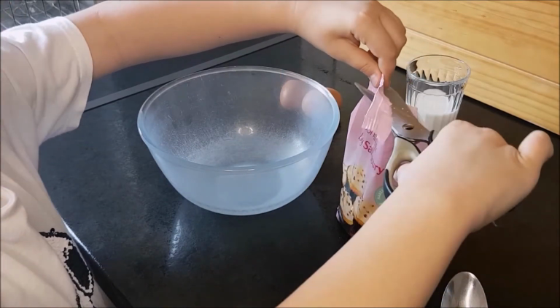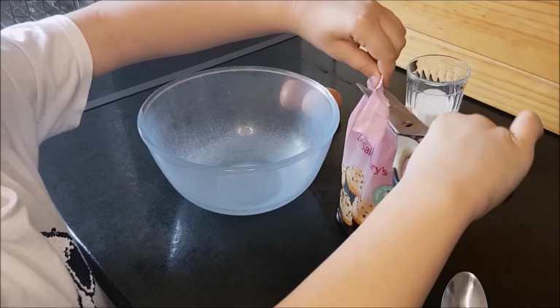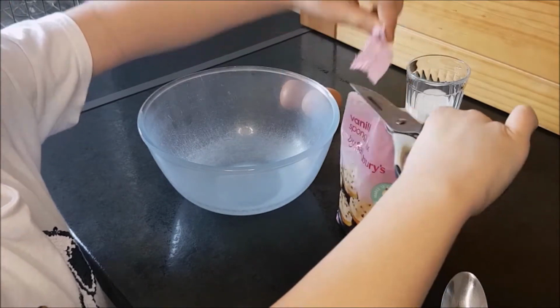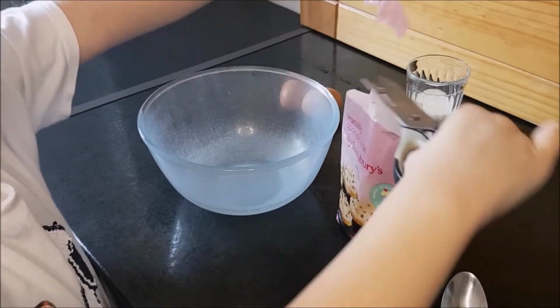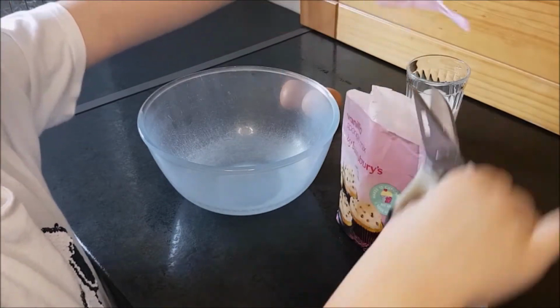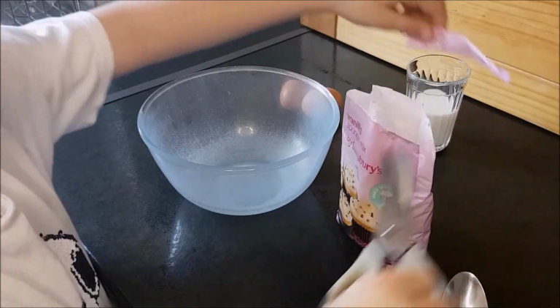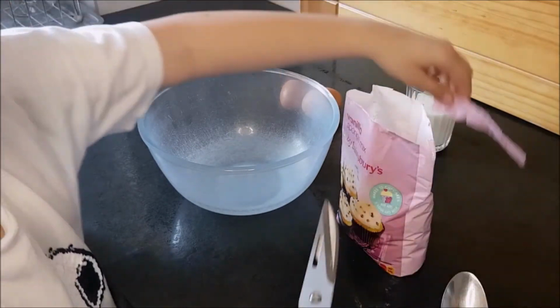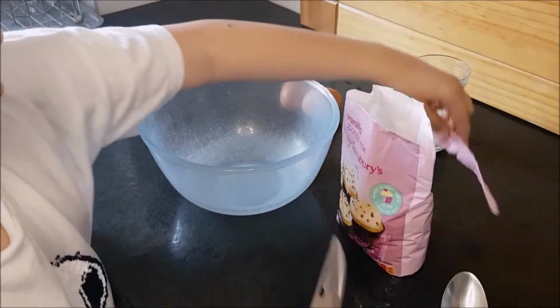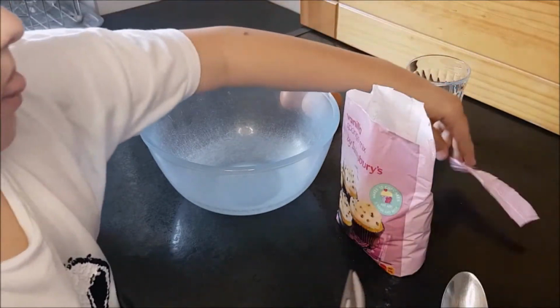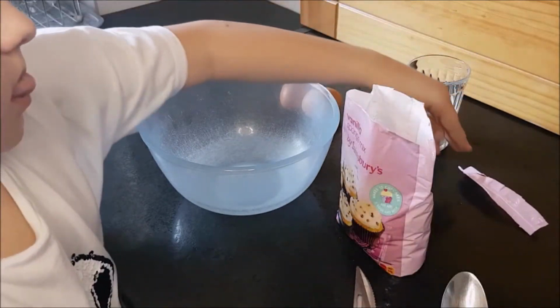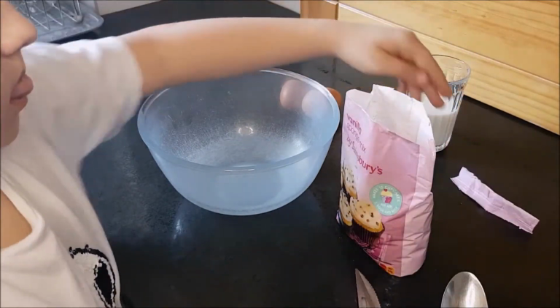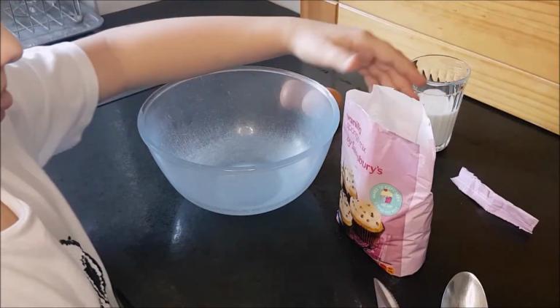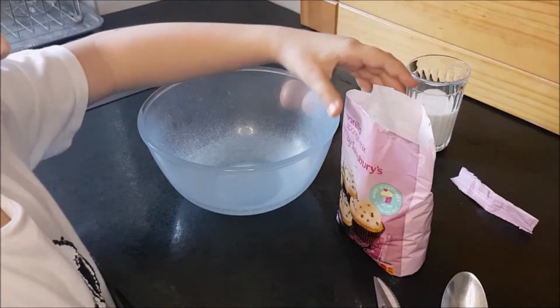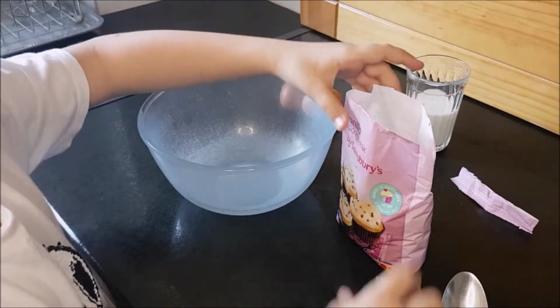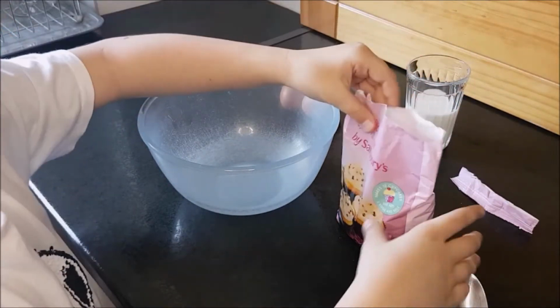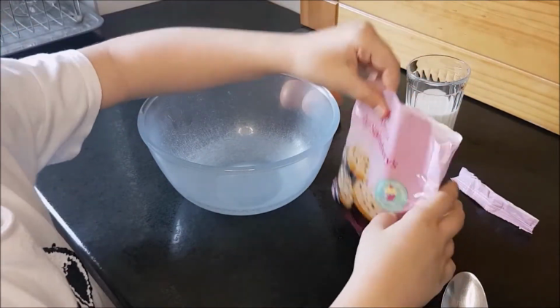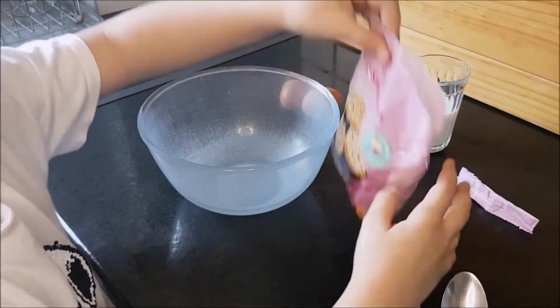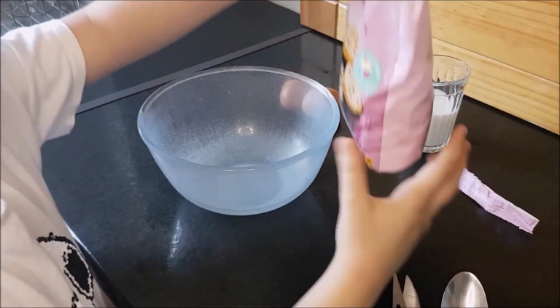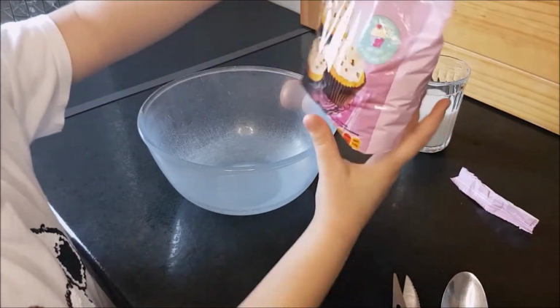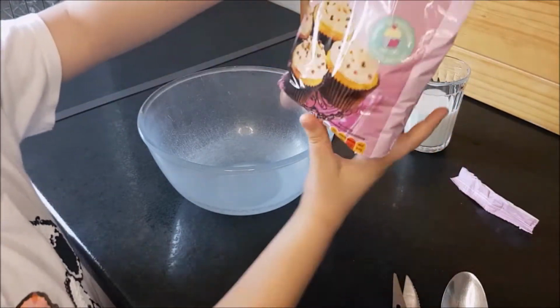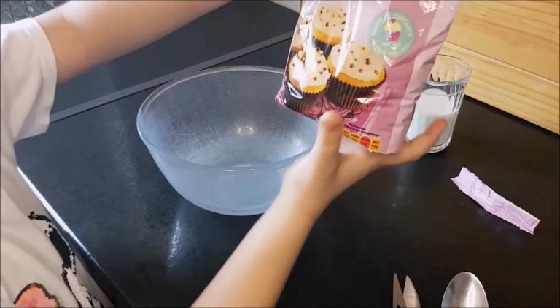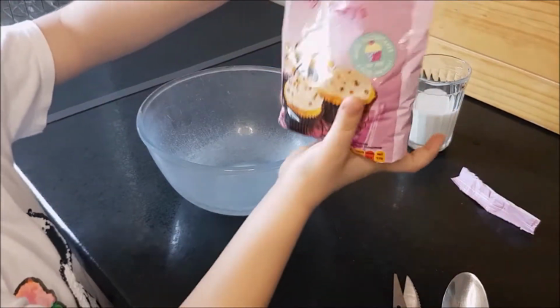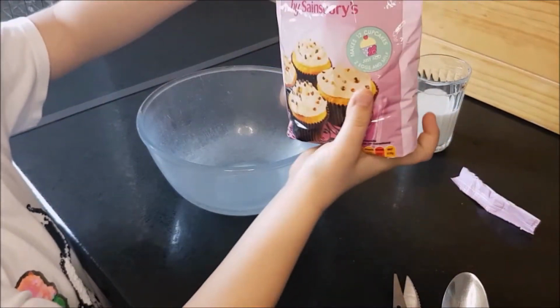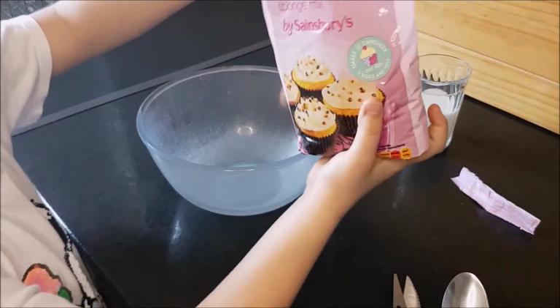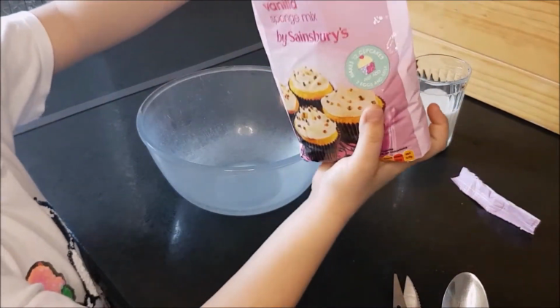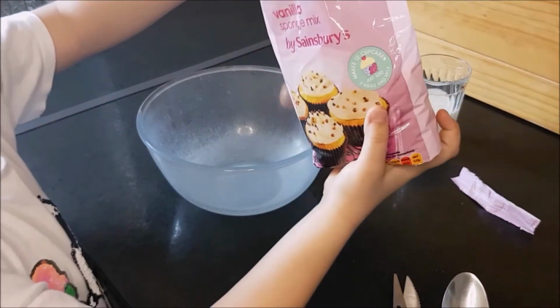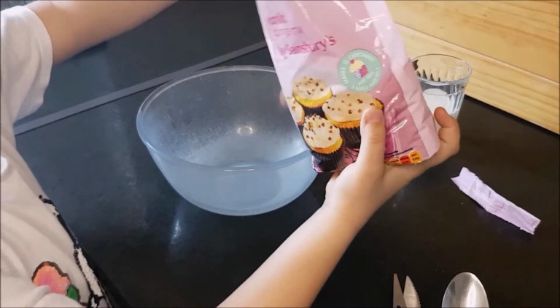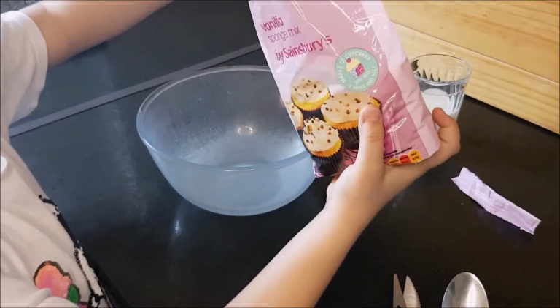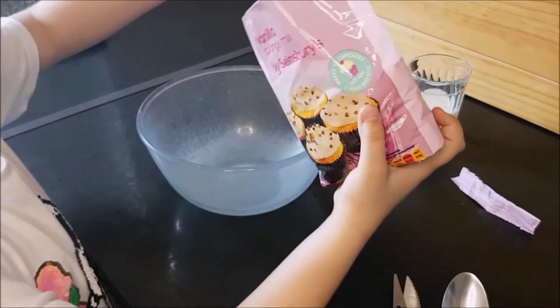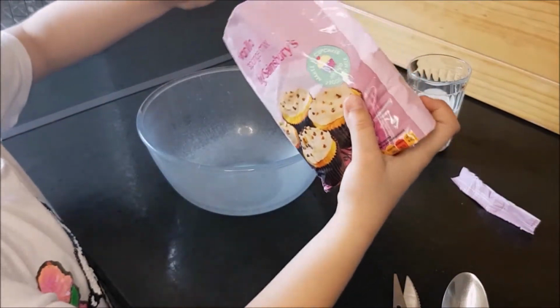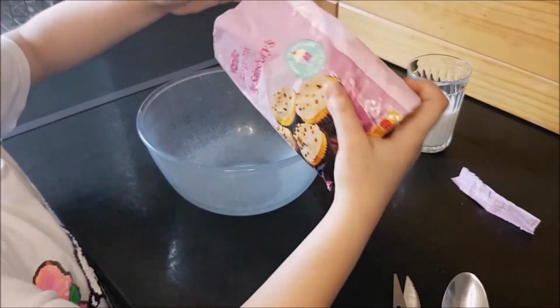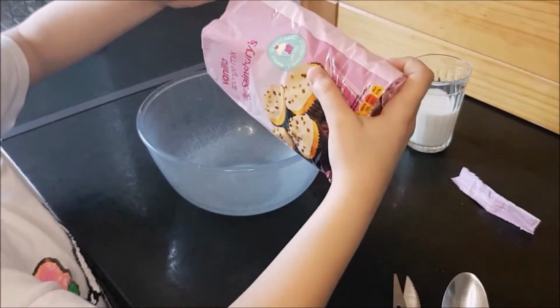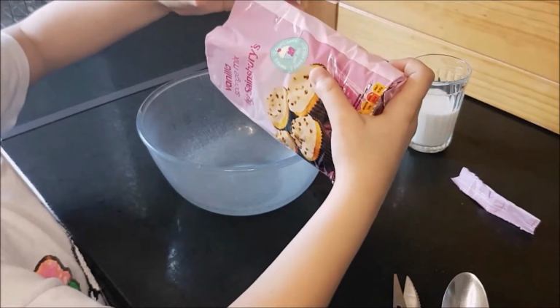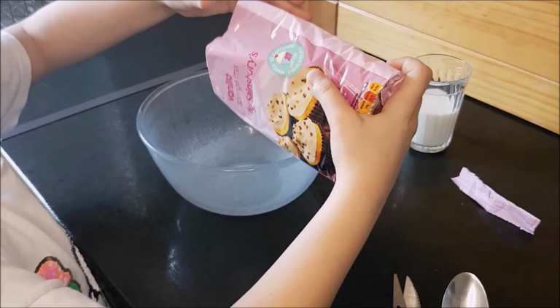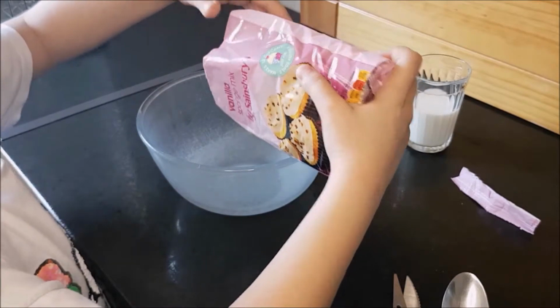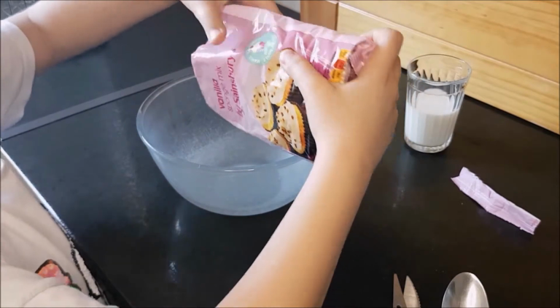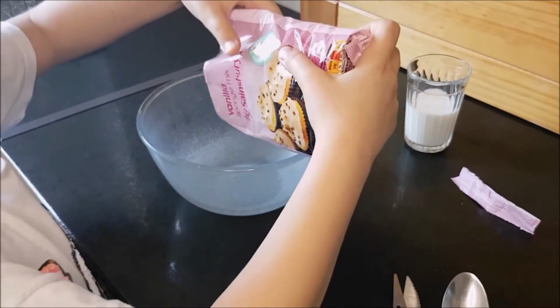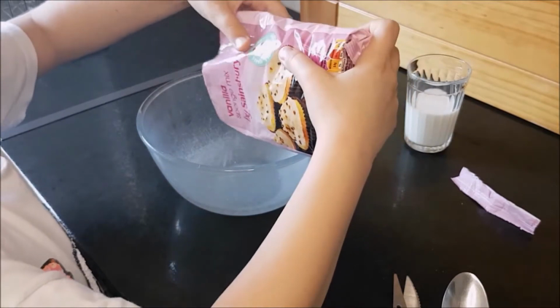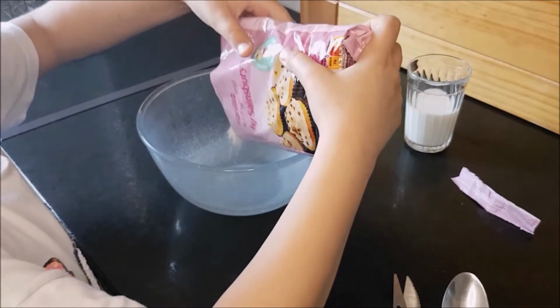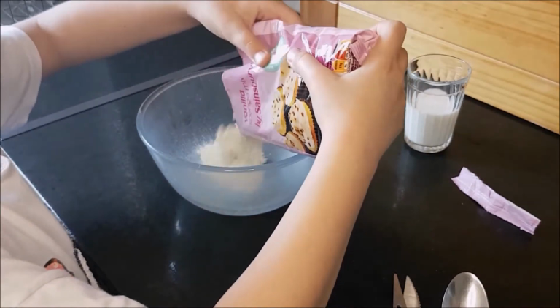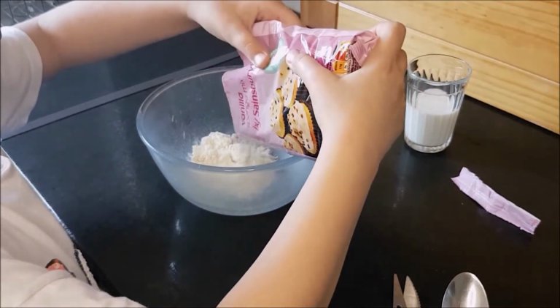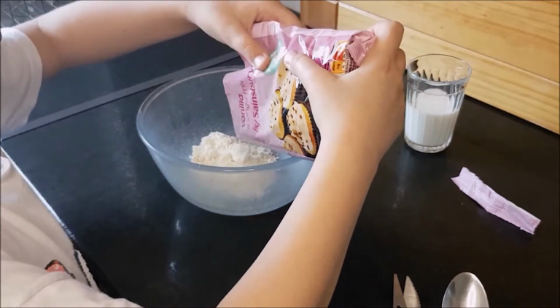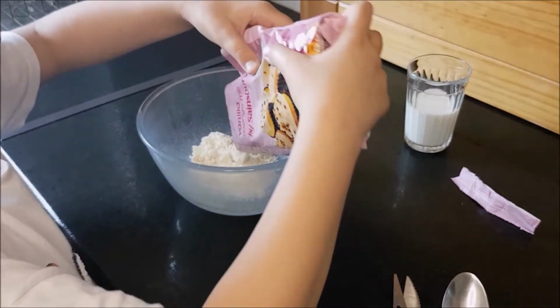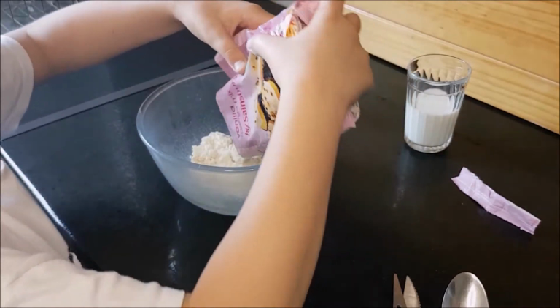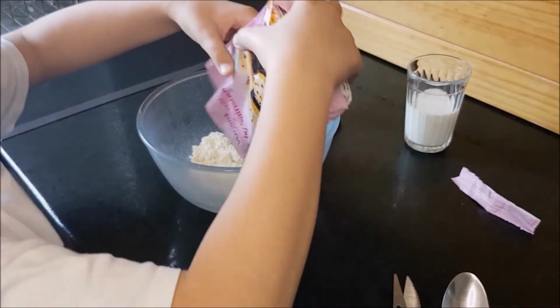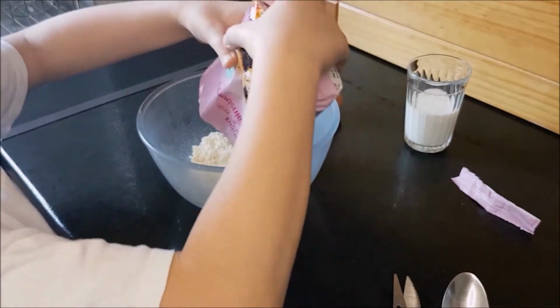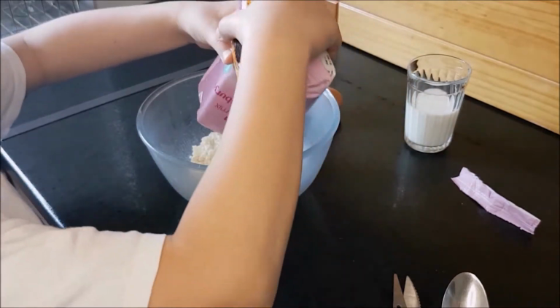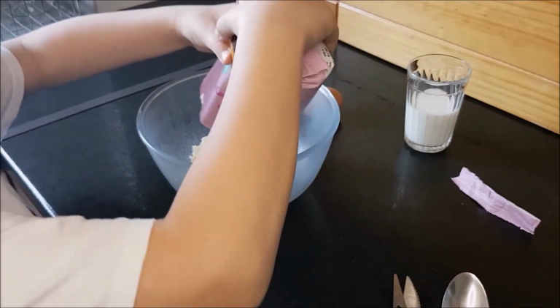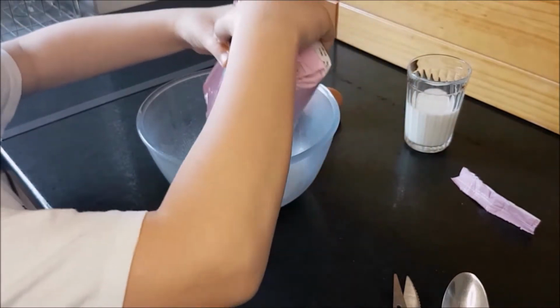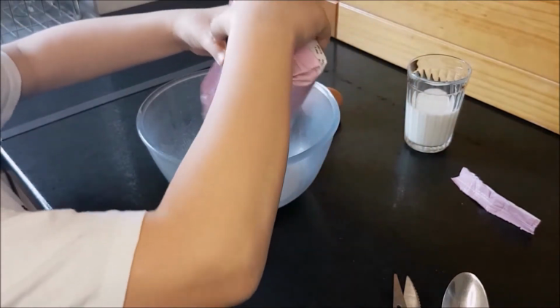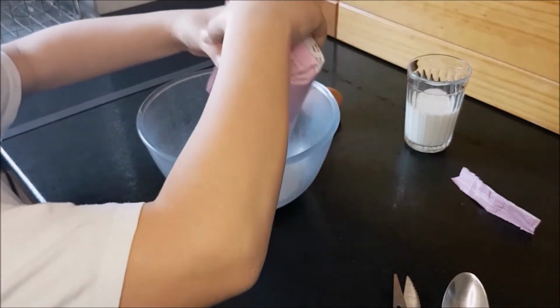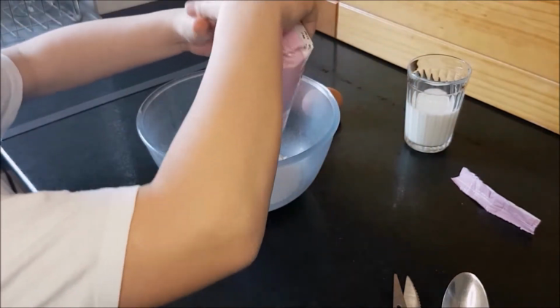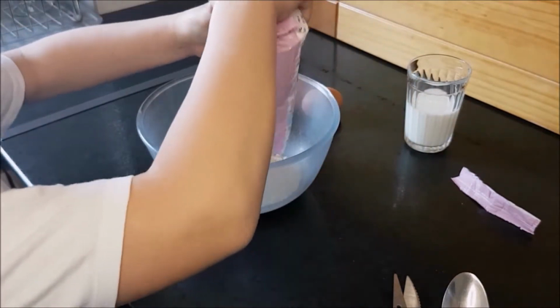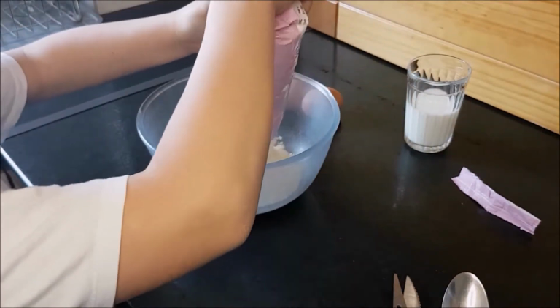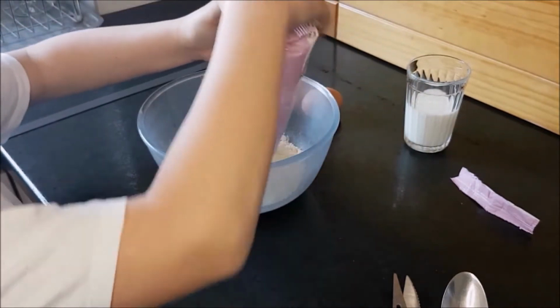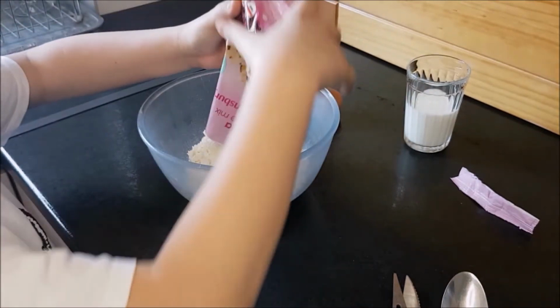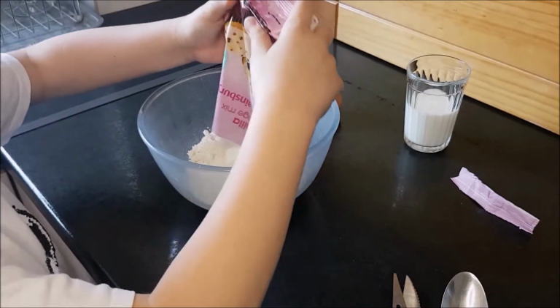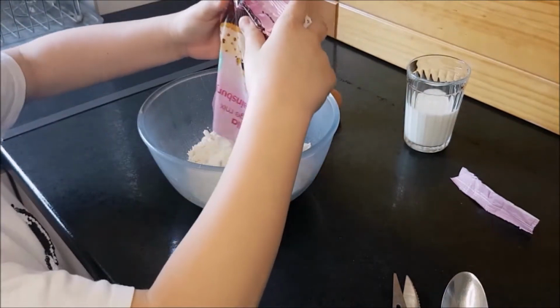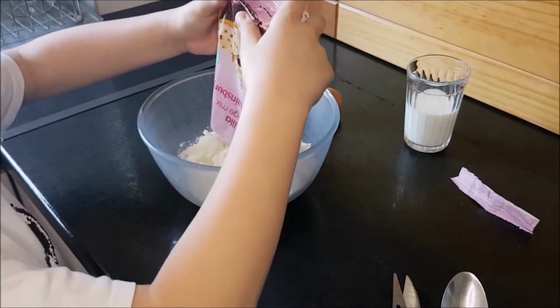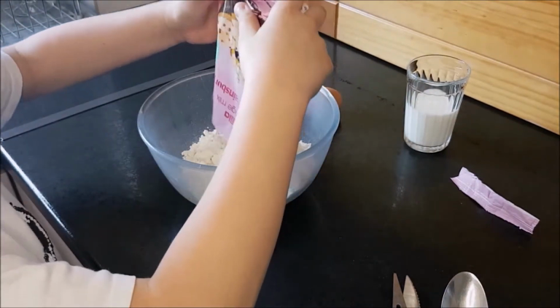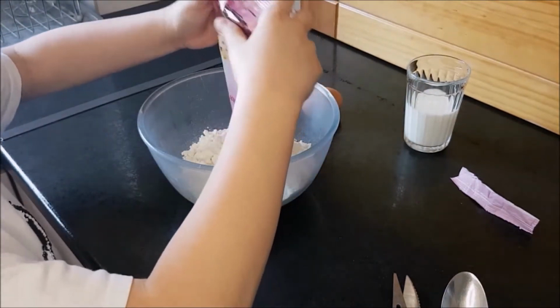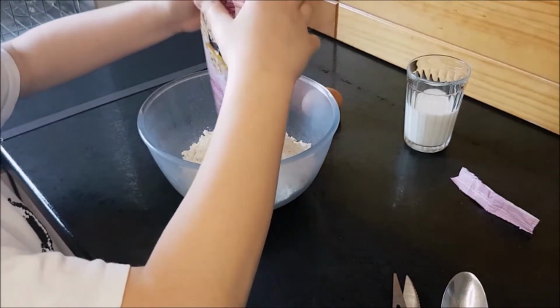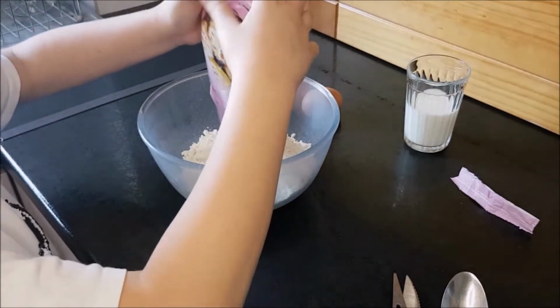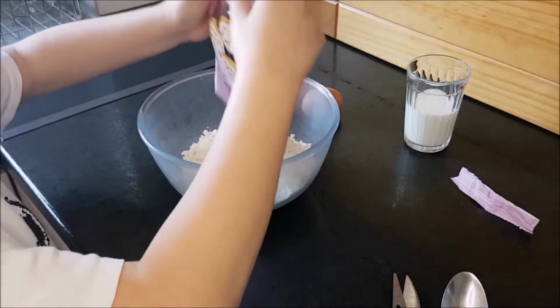First of all, let's prepare the sponge cake. For this you need to mix together the sponge mix, 2 eggs and the milk.